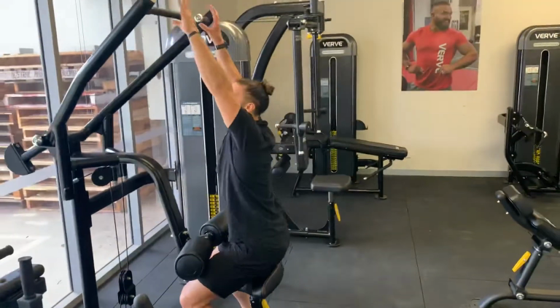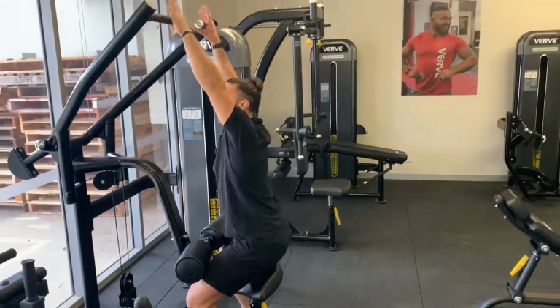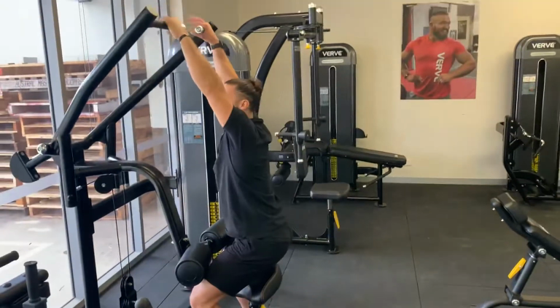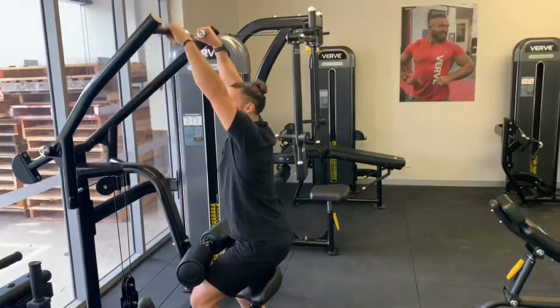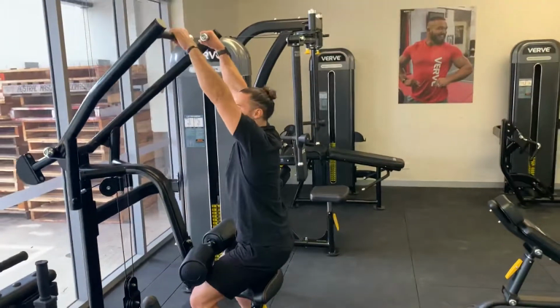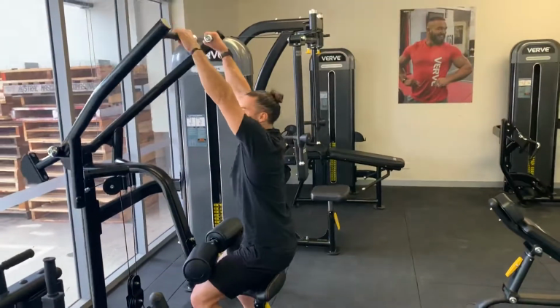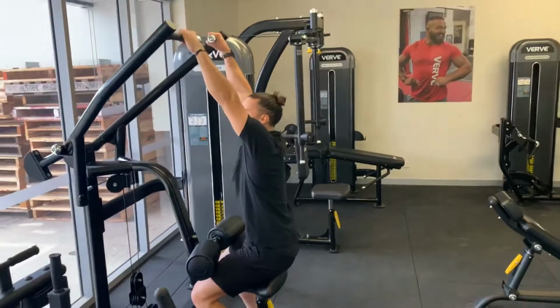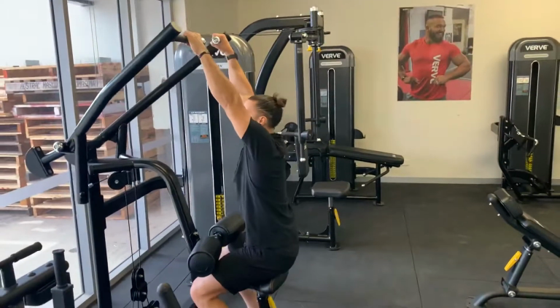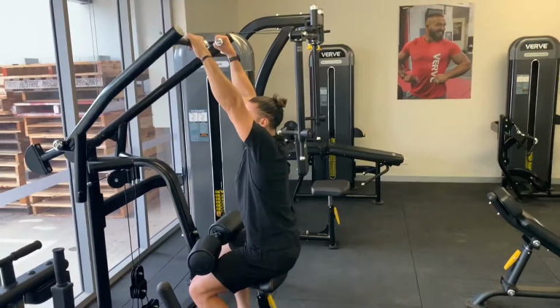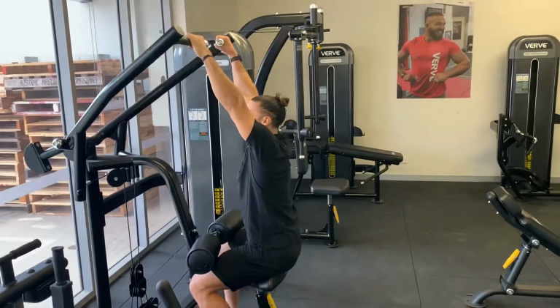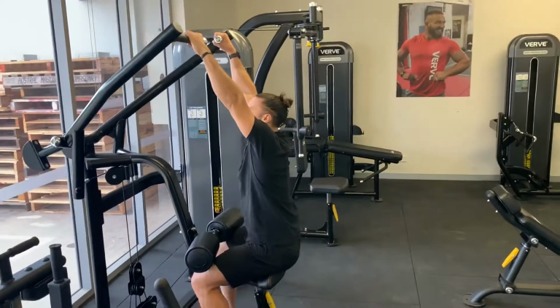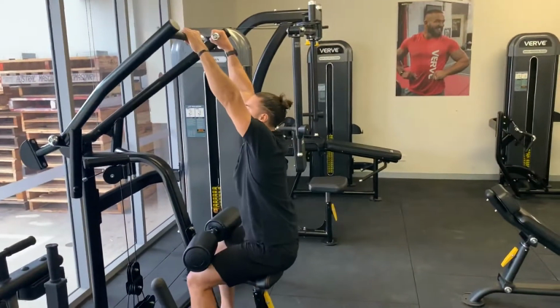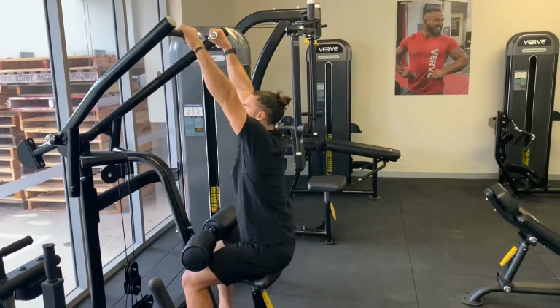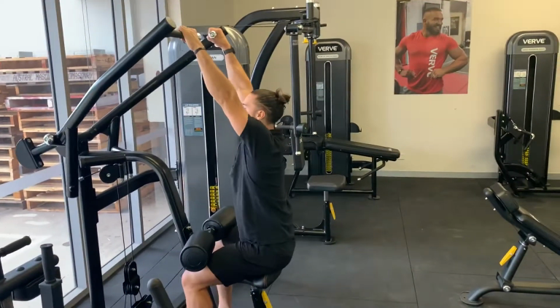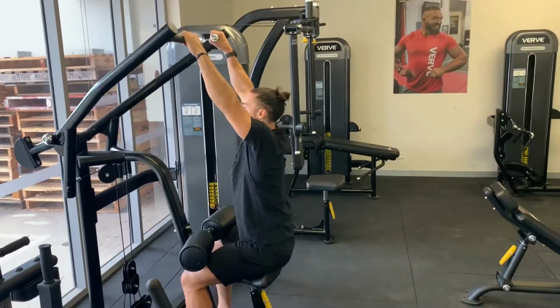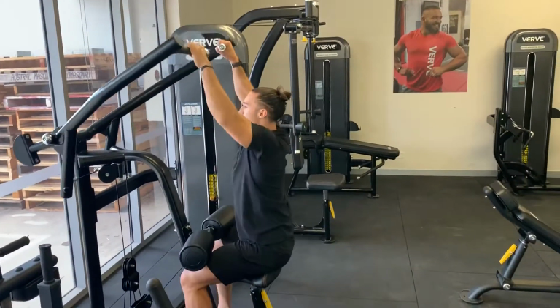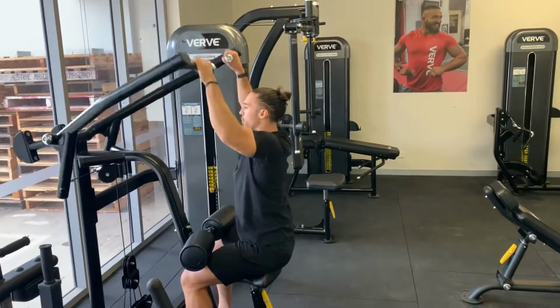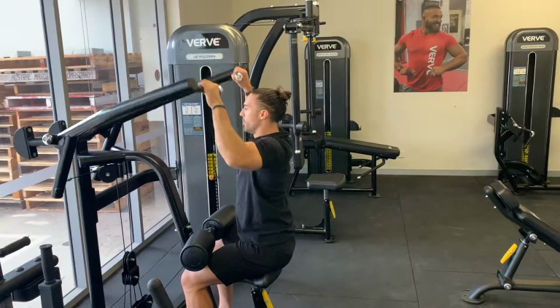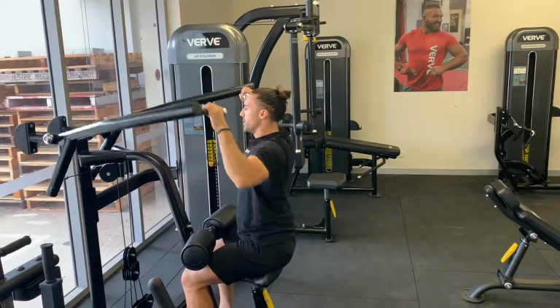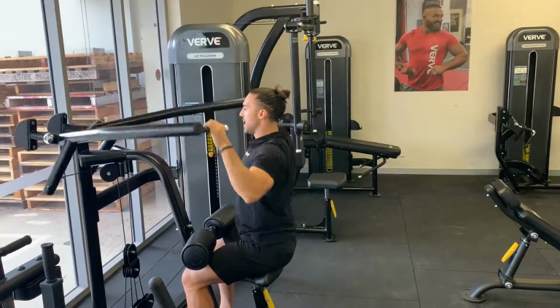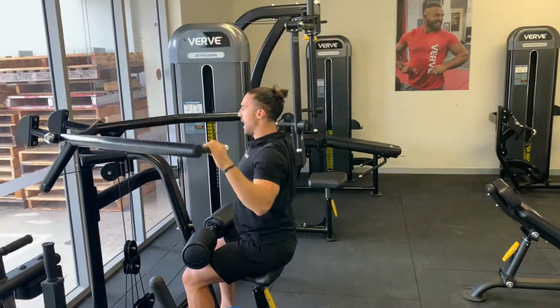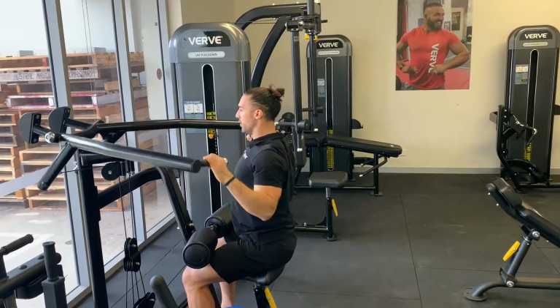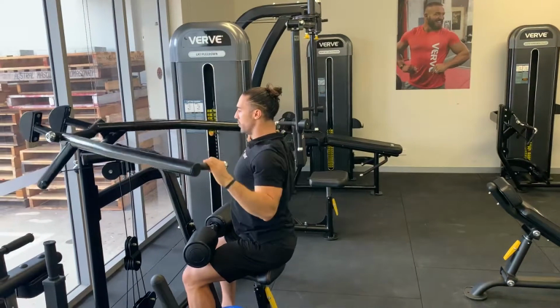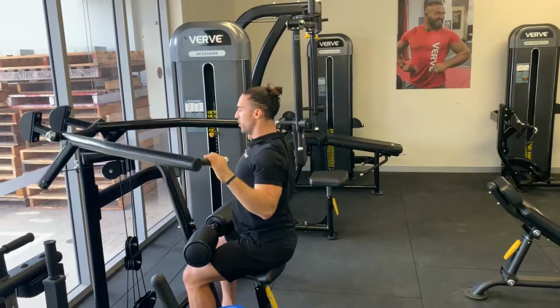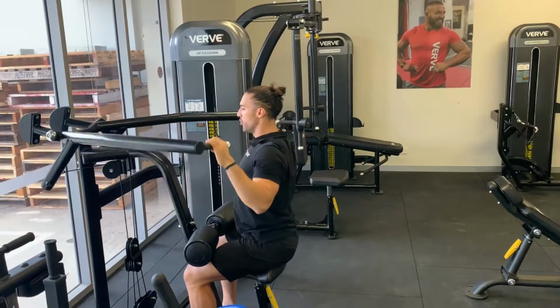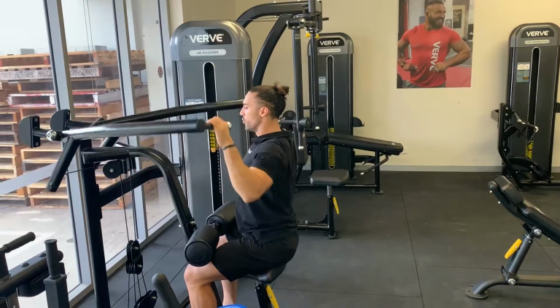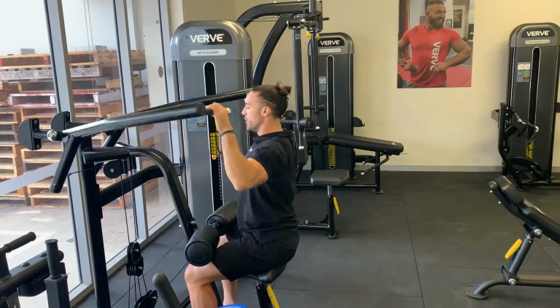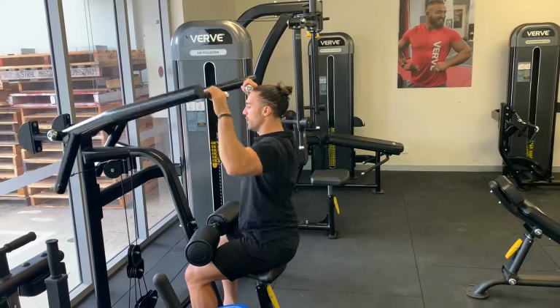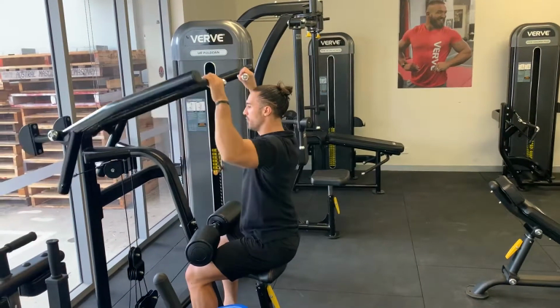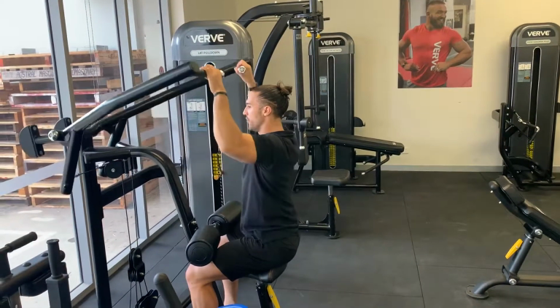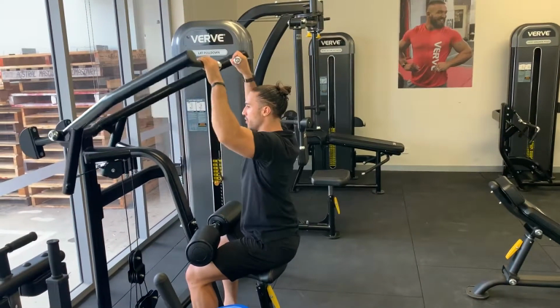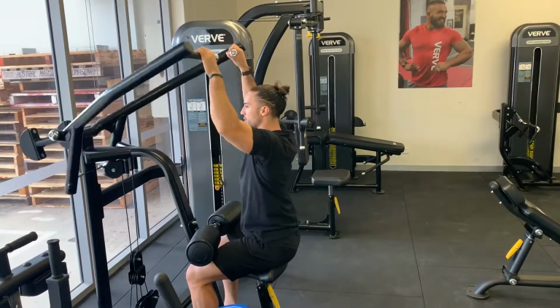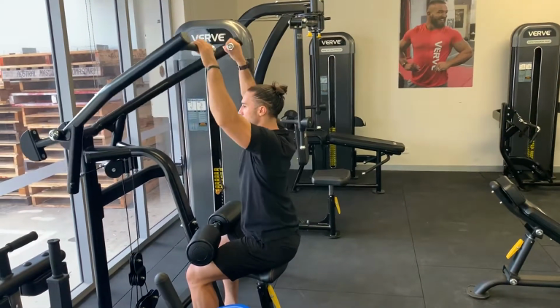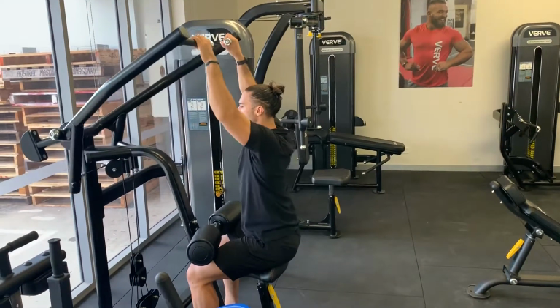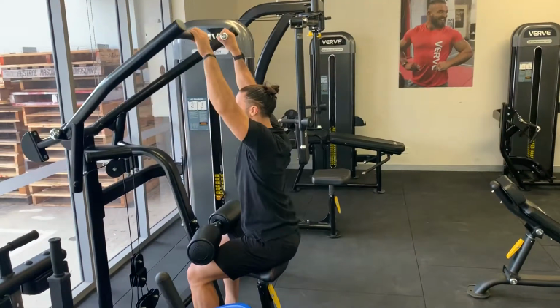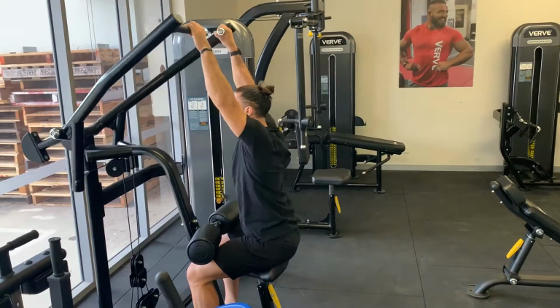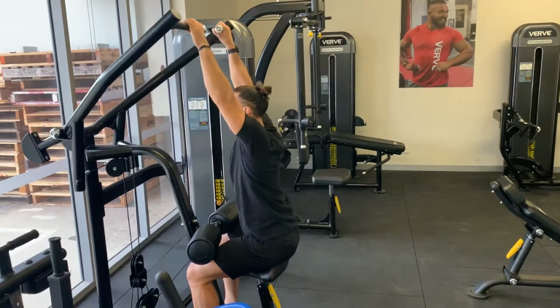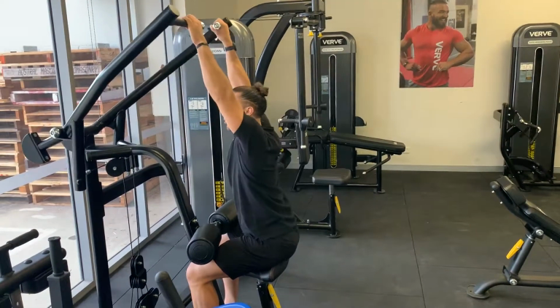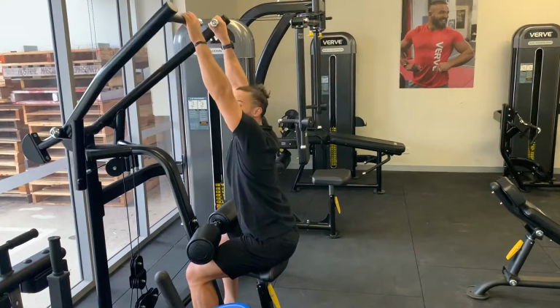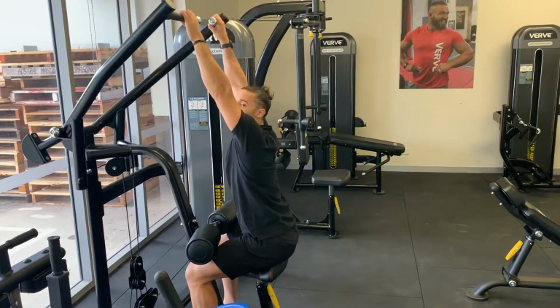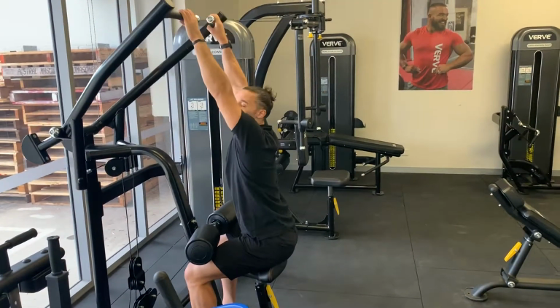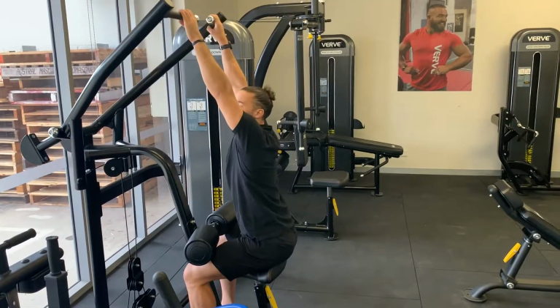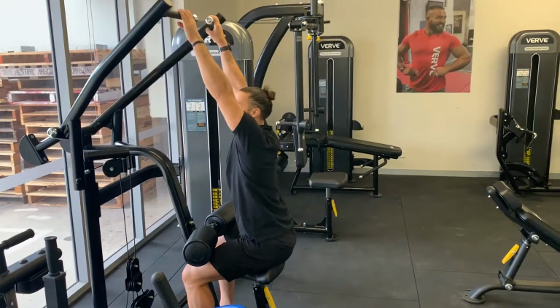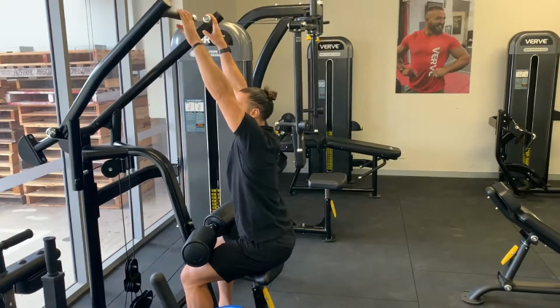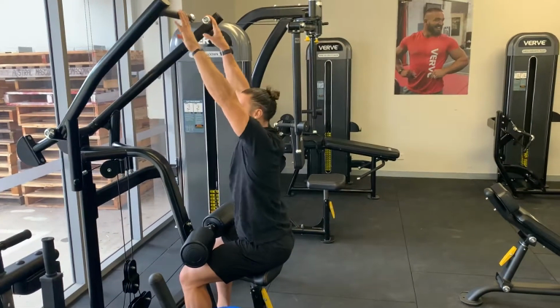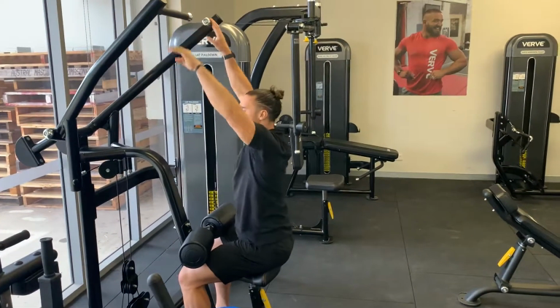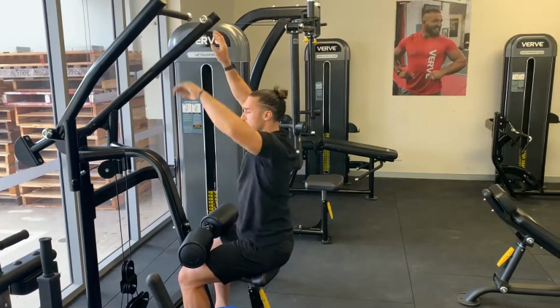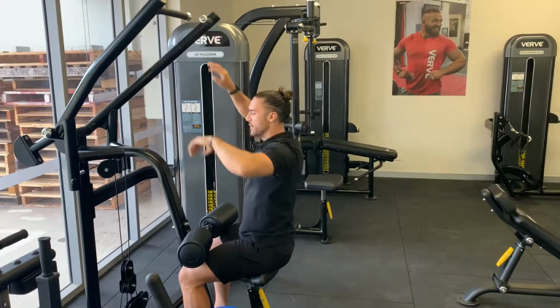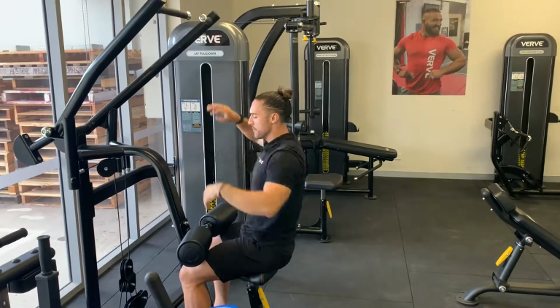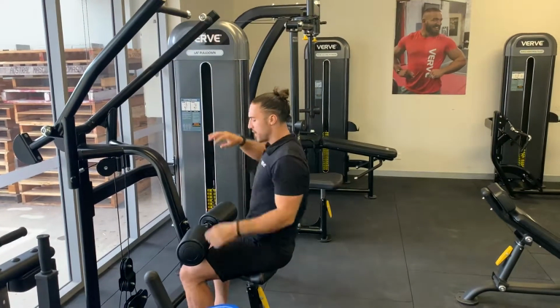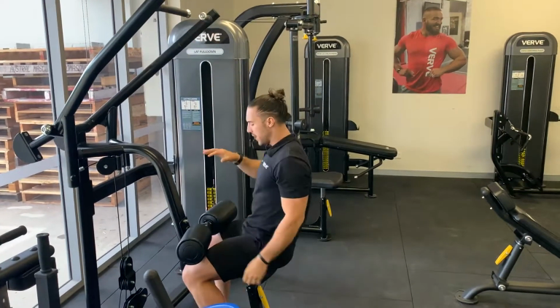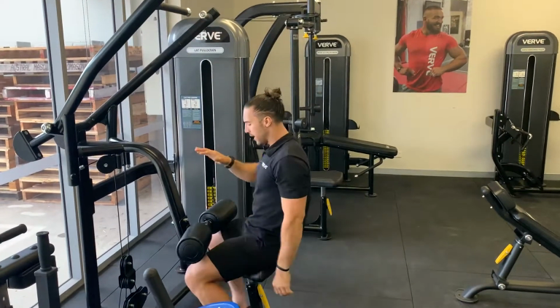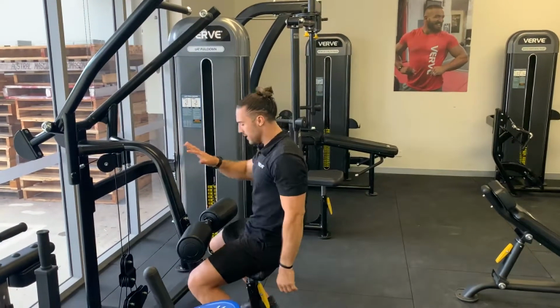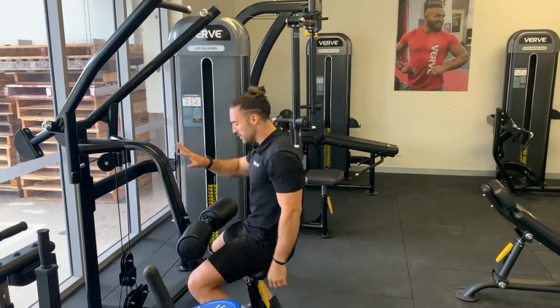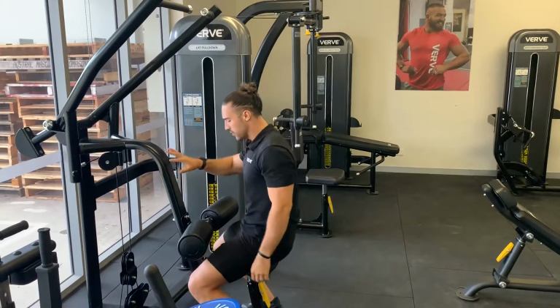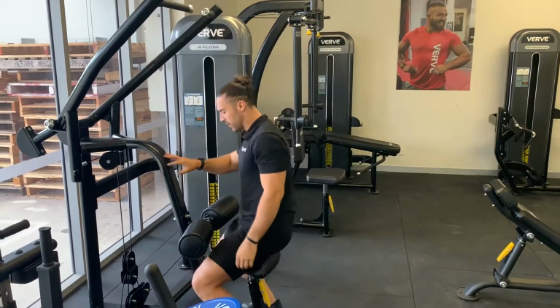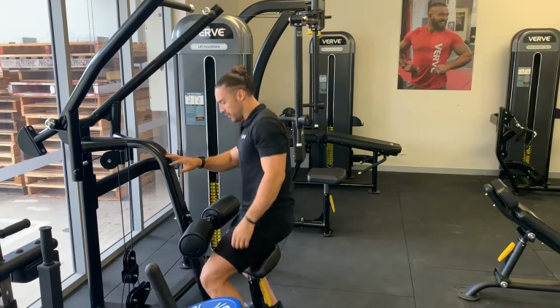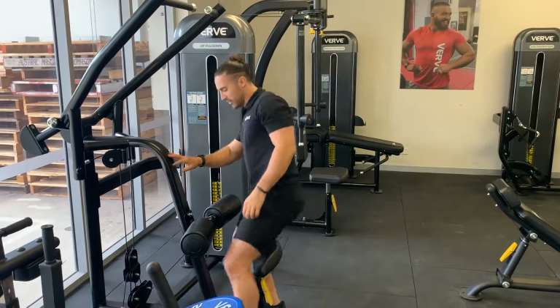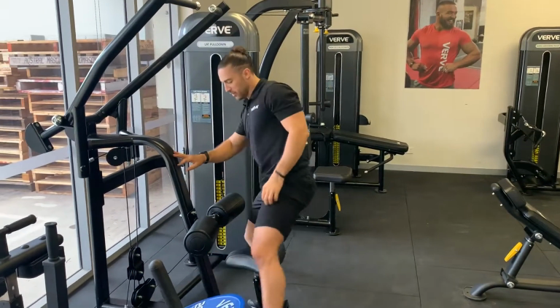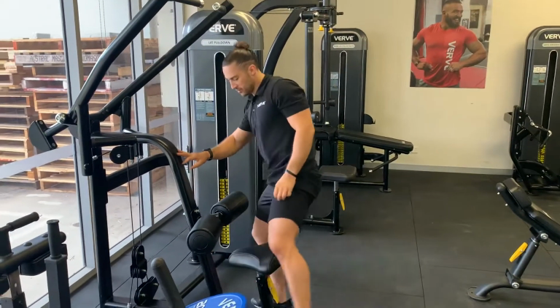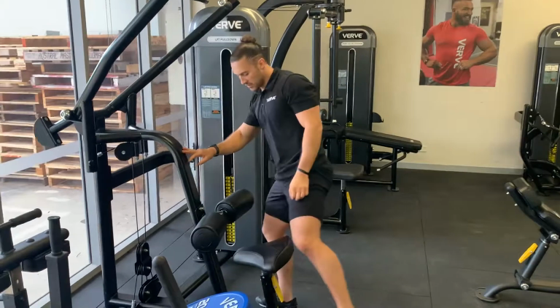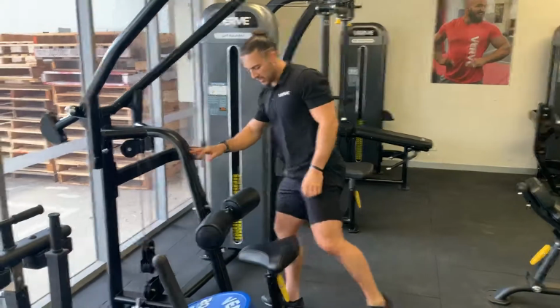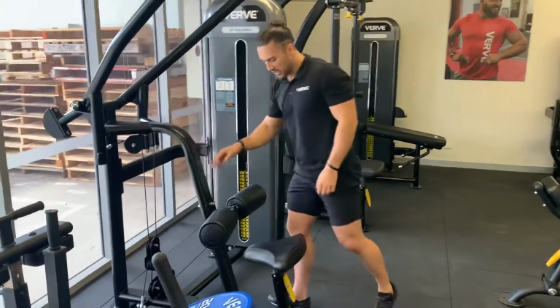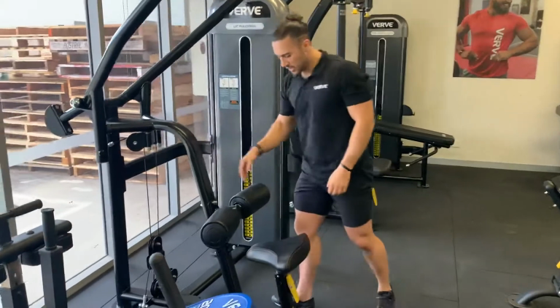I pull both hands and I can pull it down, really focusing on that pull from the lats.